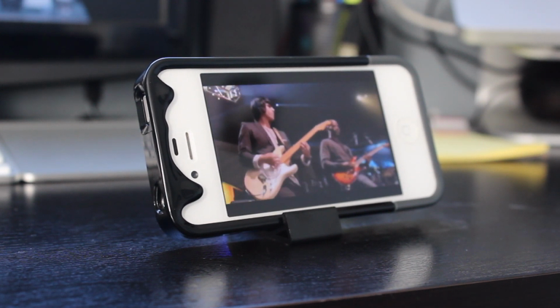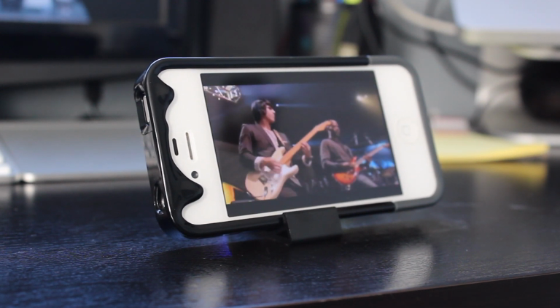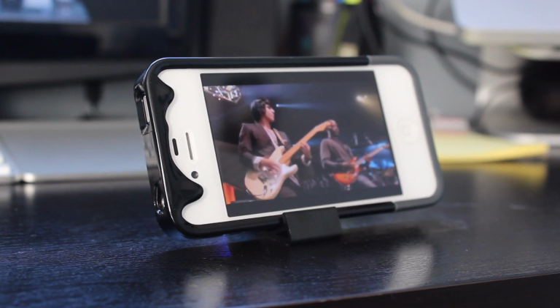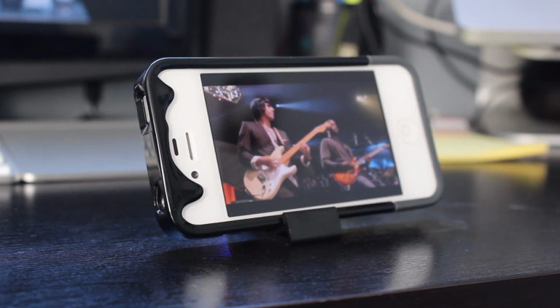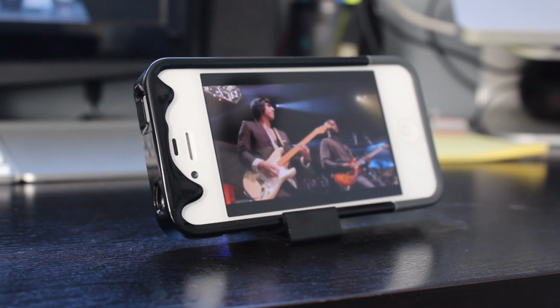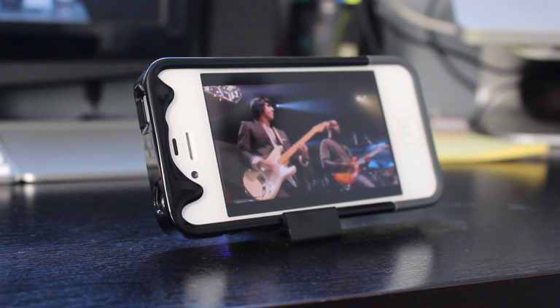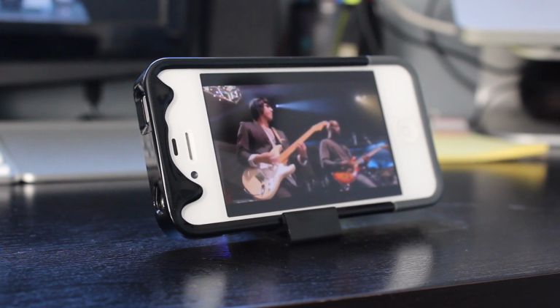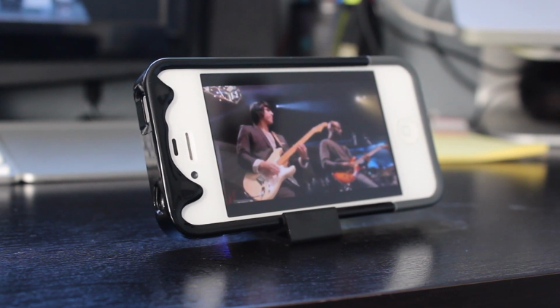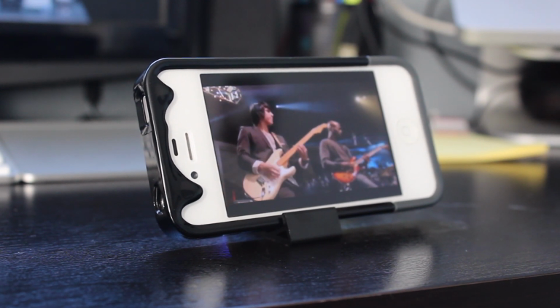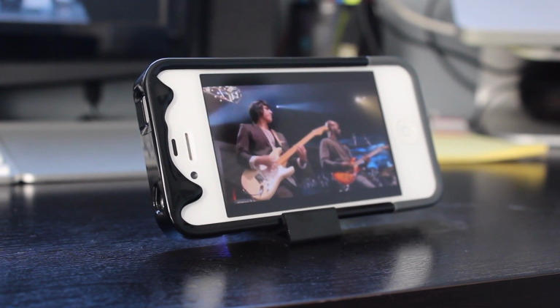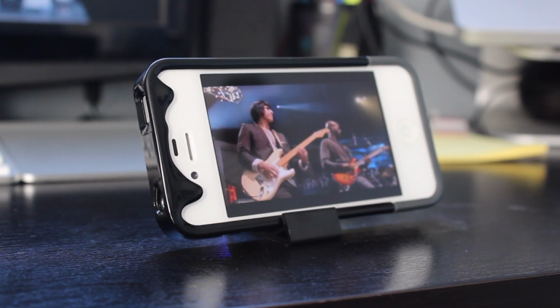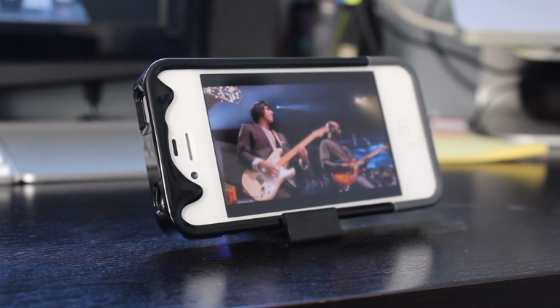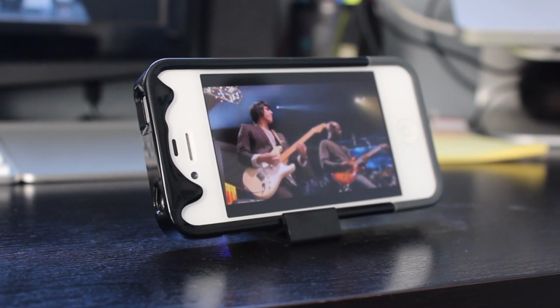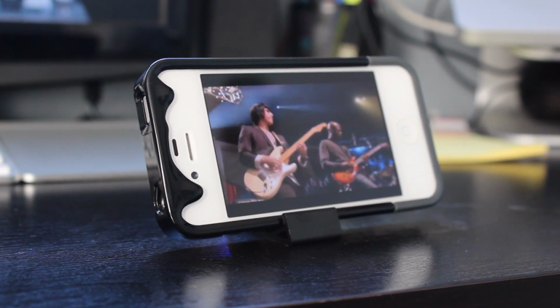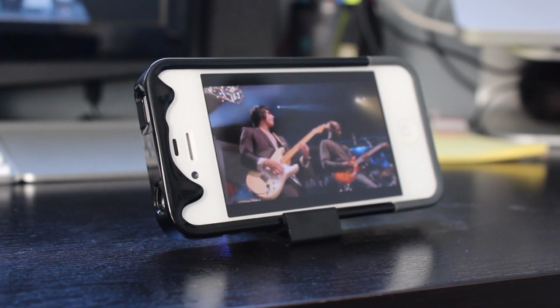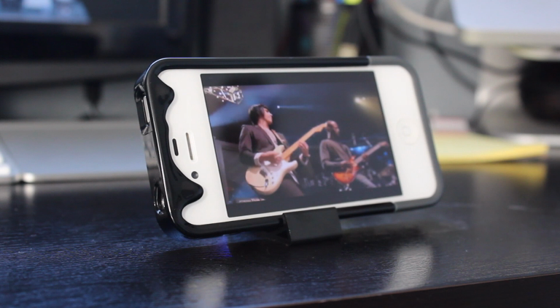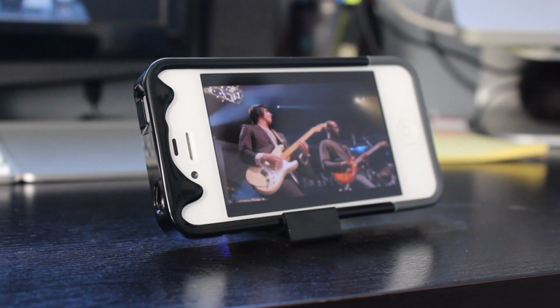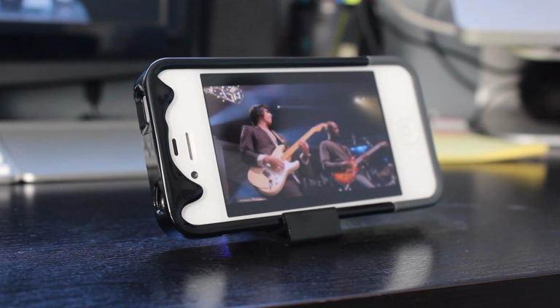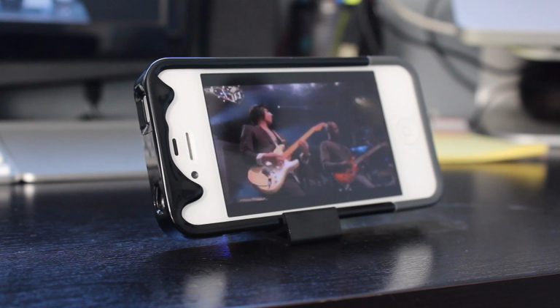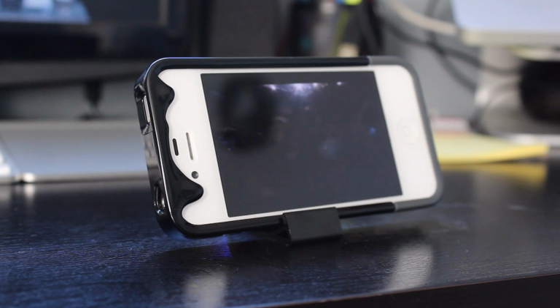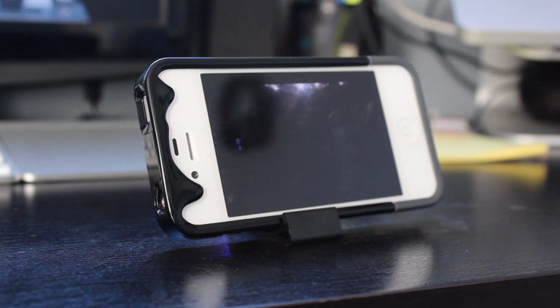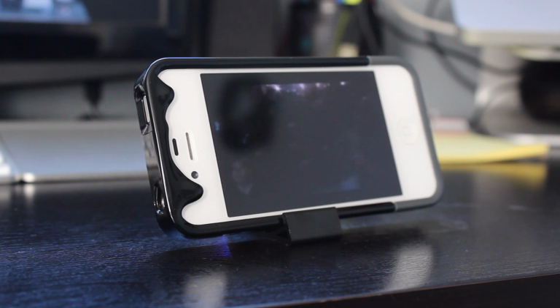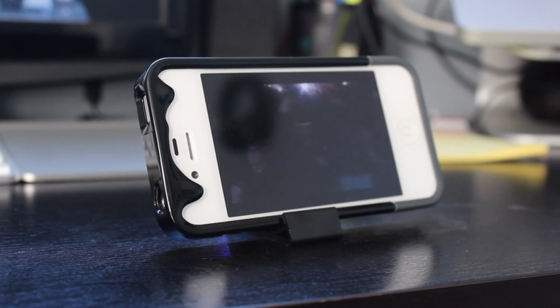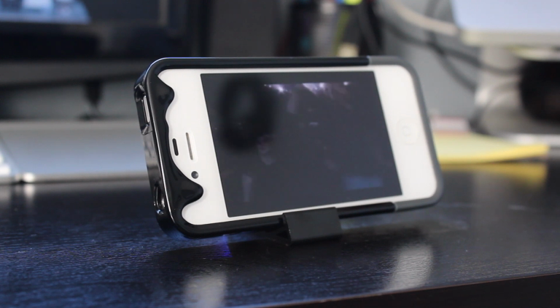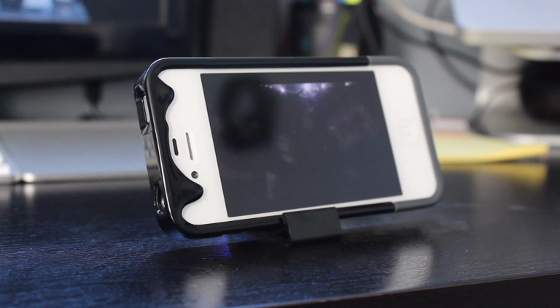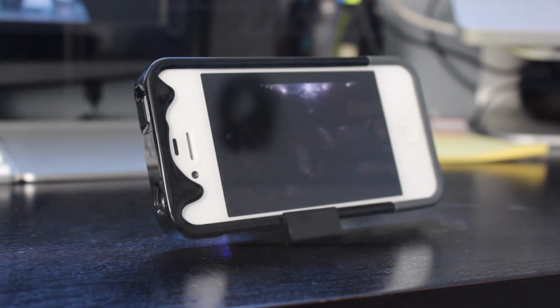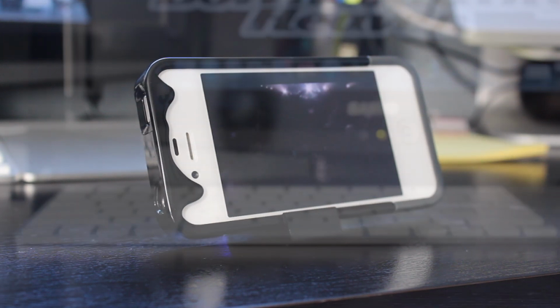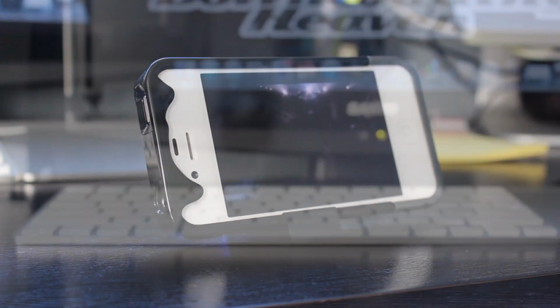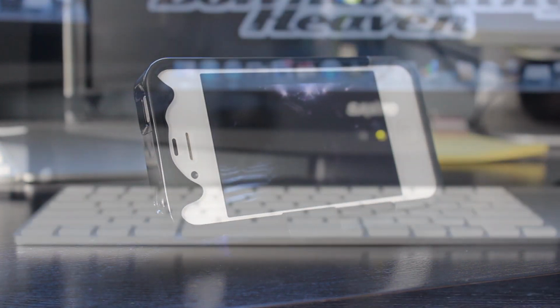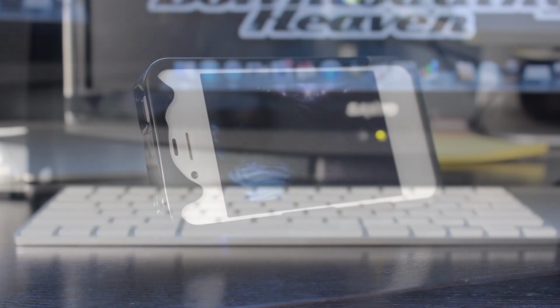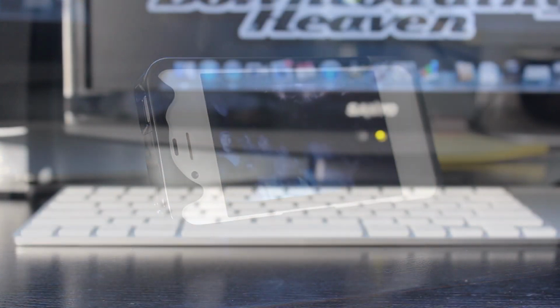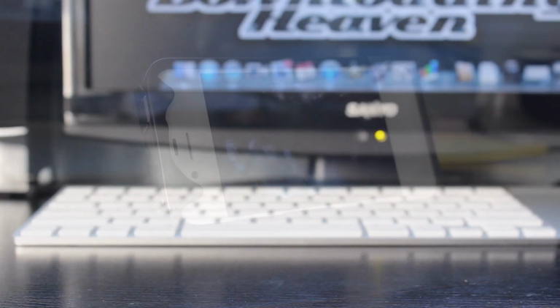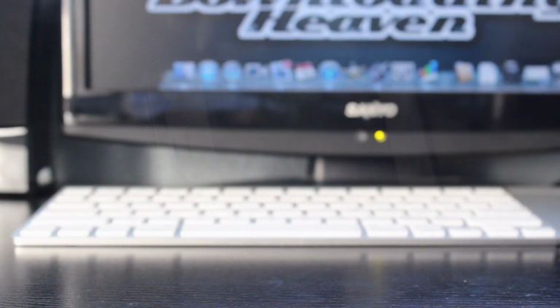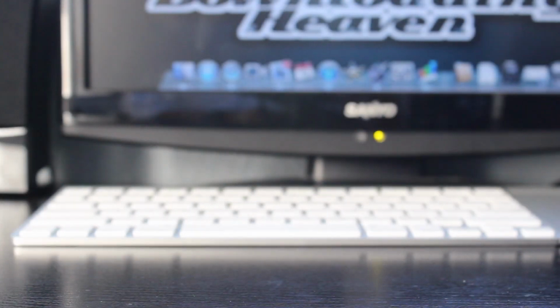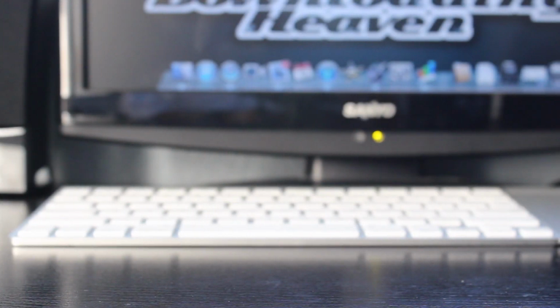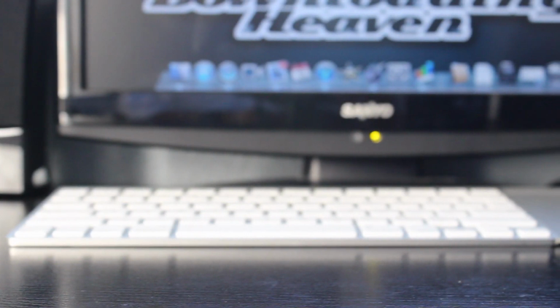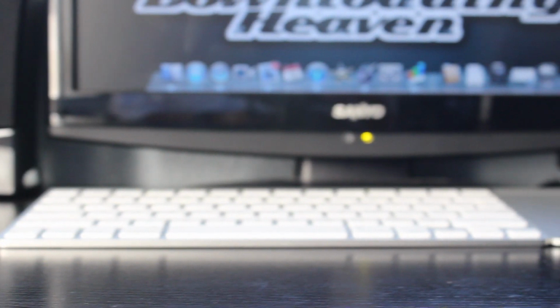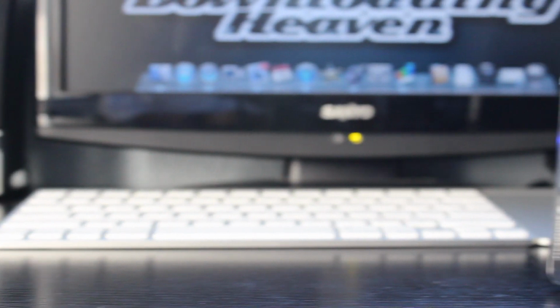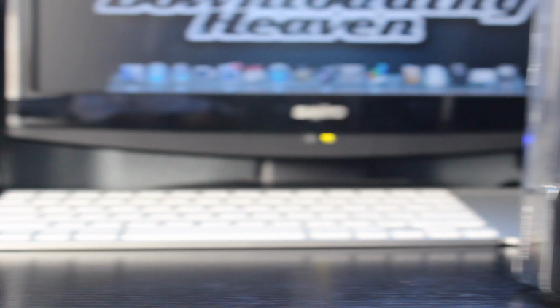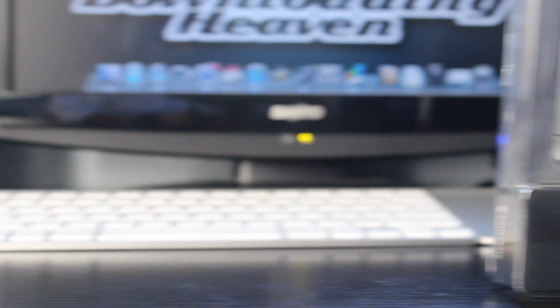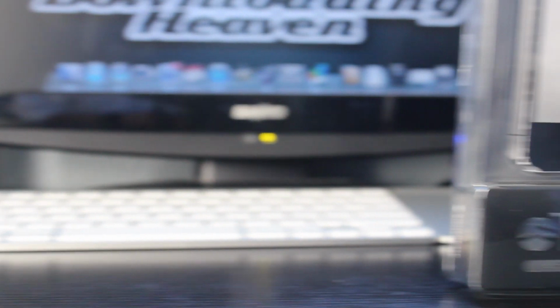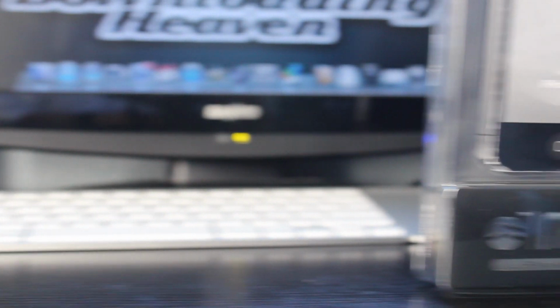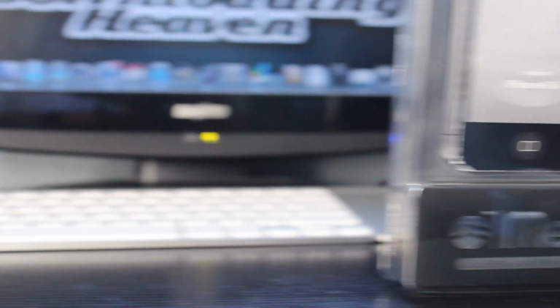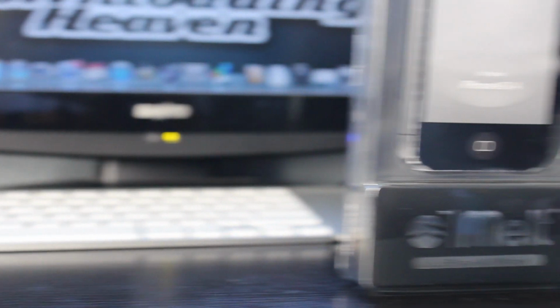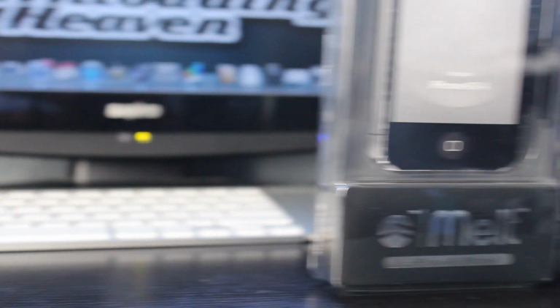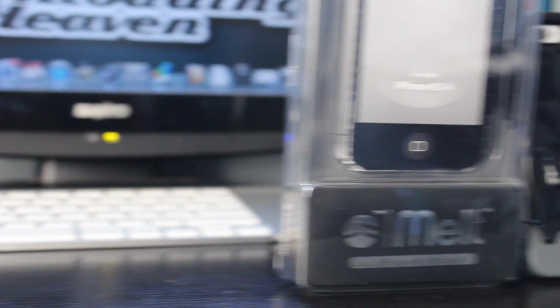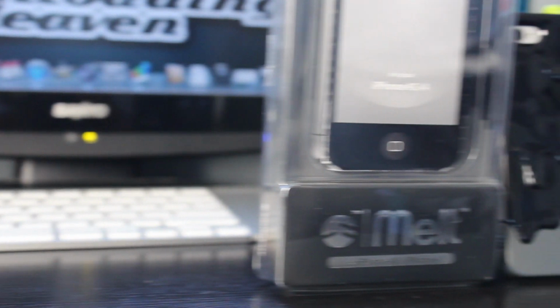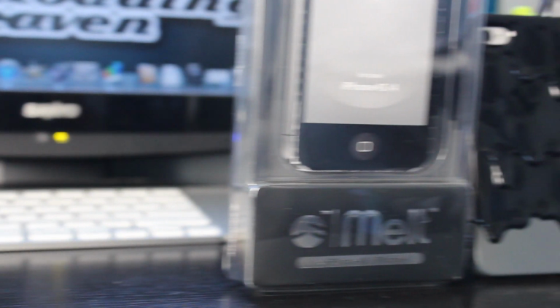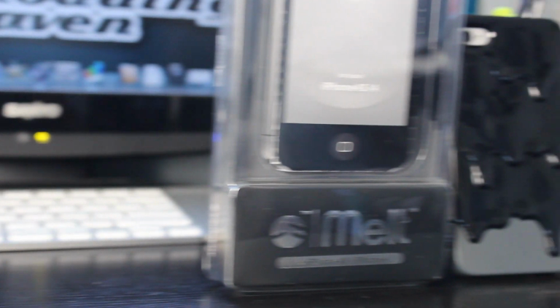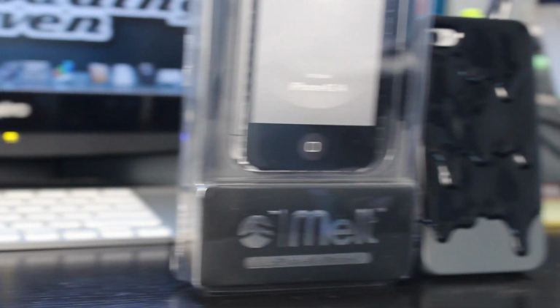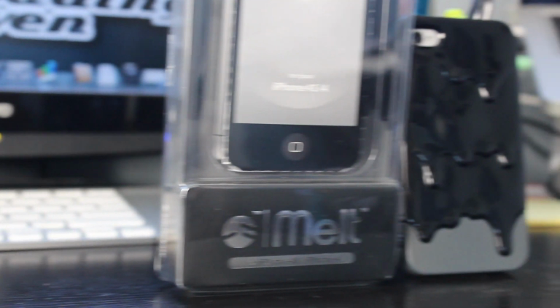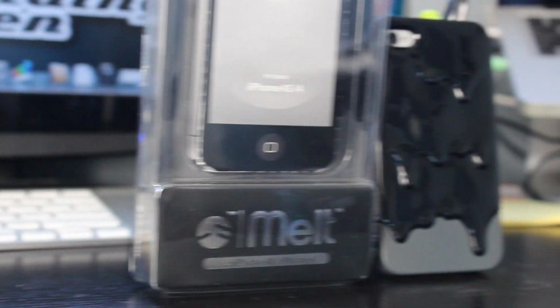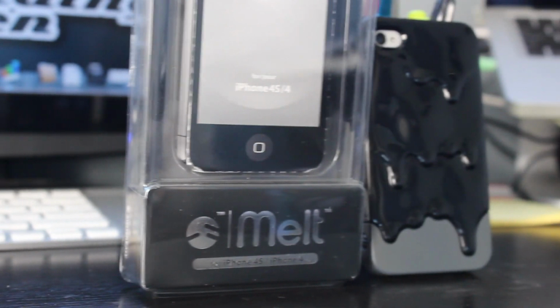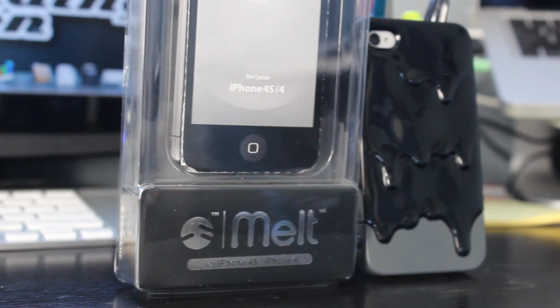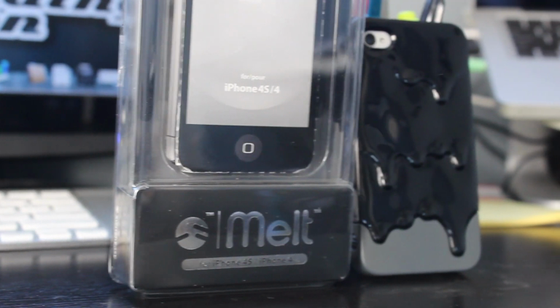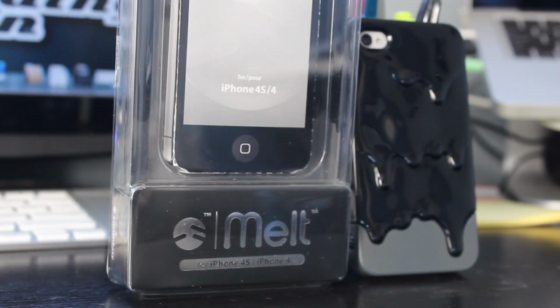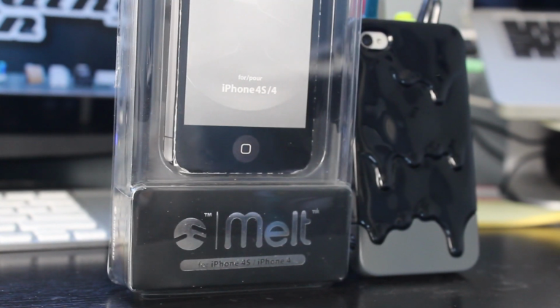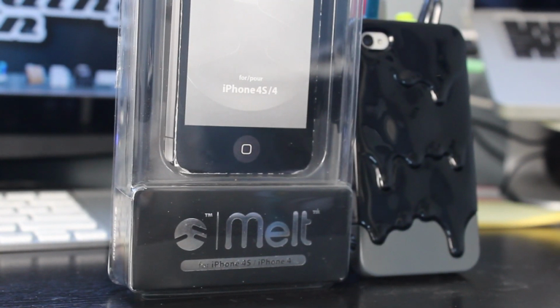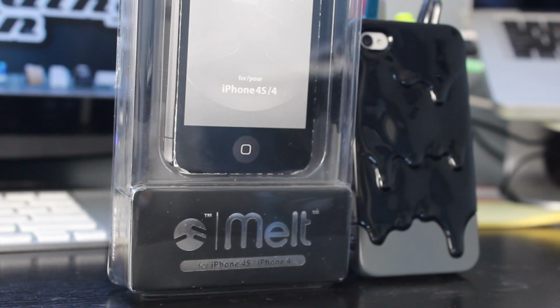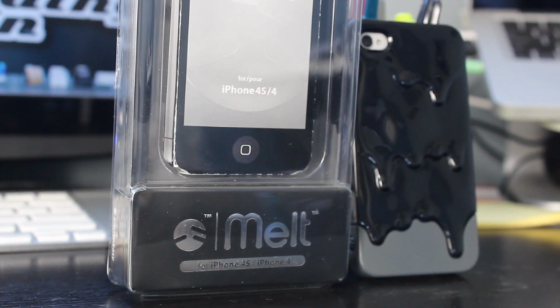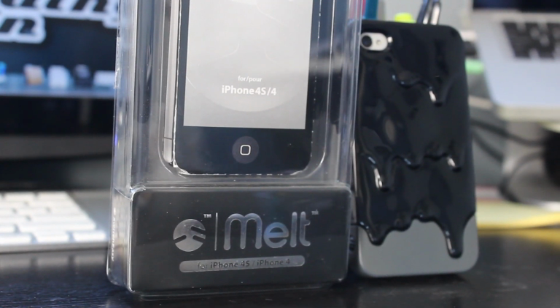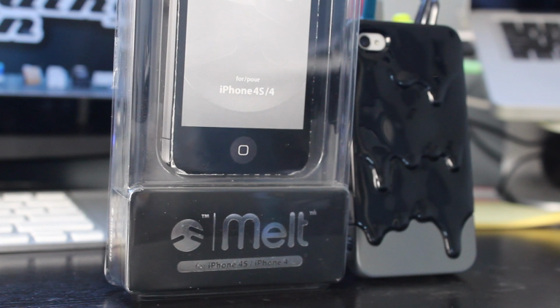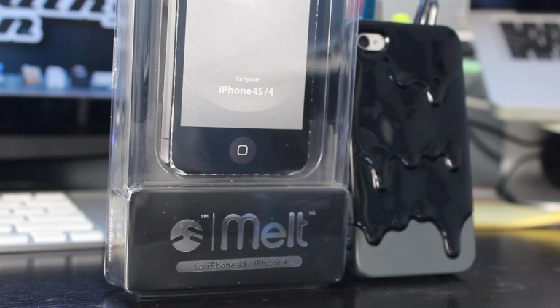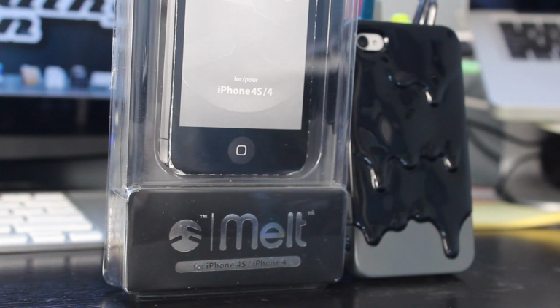That's basically been the full review. I love this case and I'd give it a 9 out of 10. Huge thanks to SwitchEasy for hooking us up with this product for reviewing purposes.